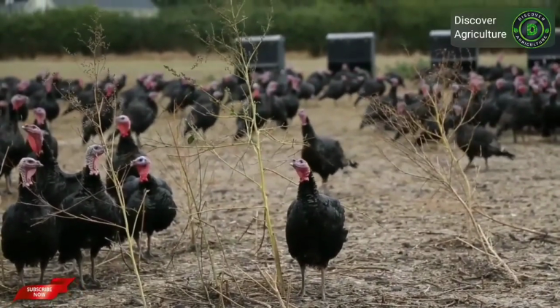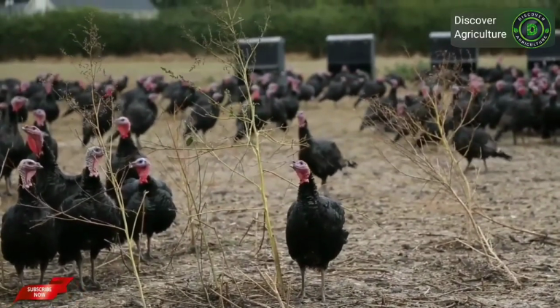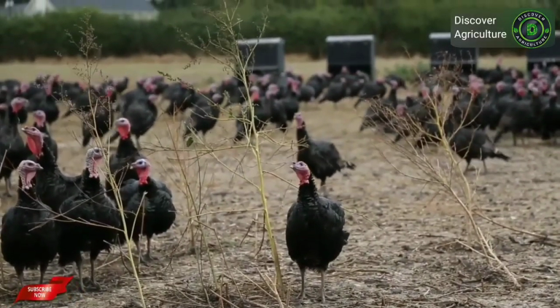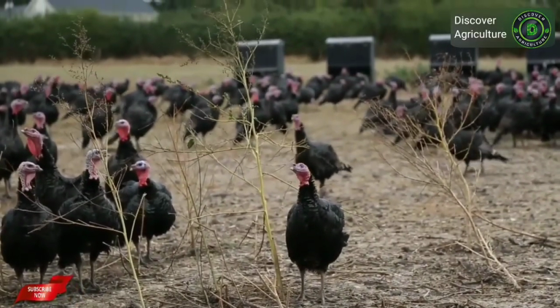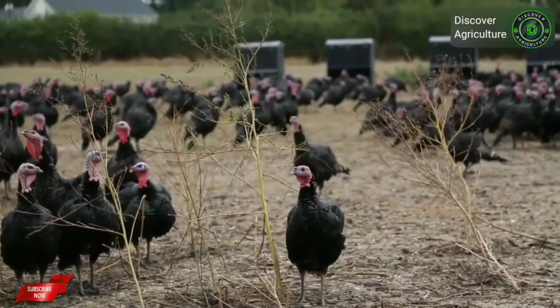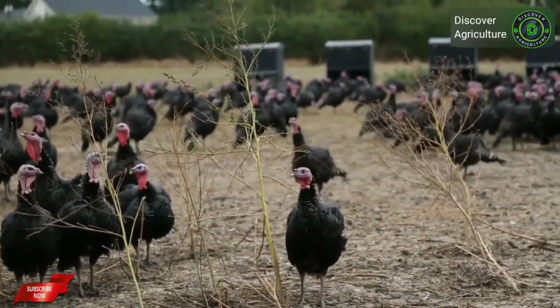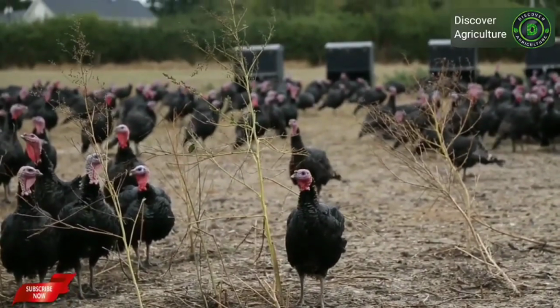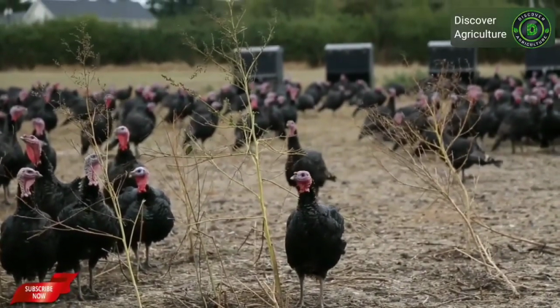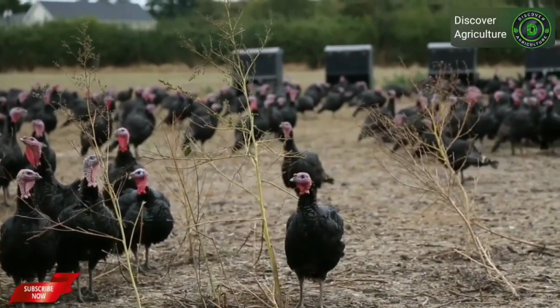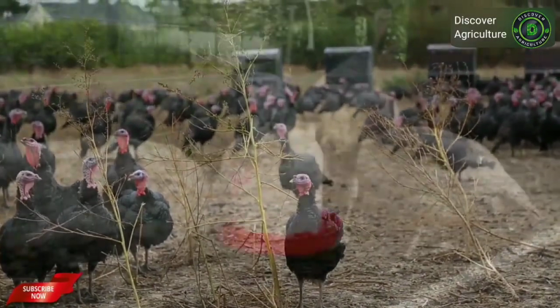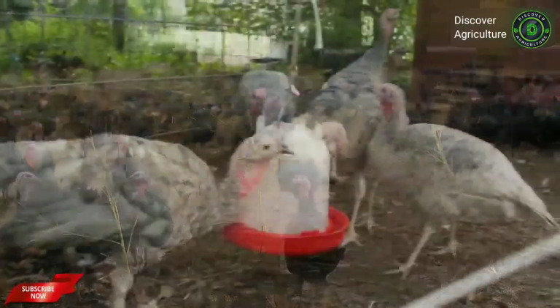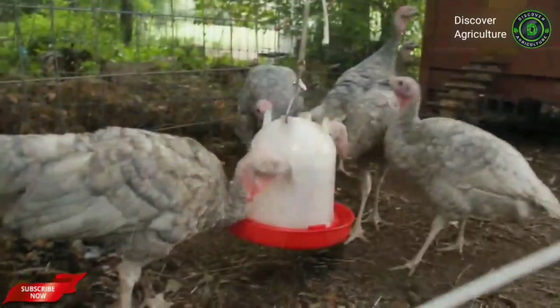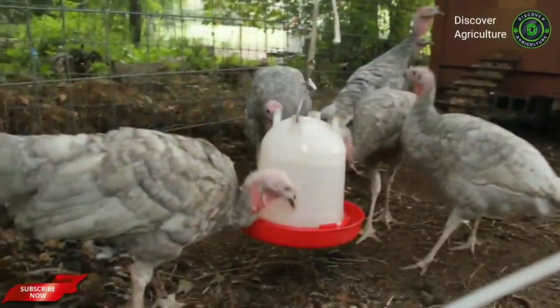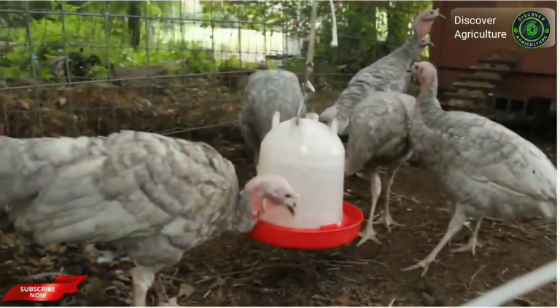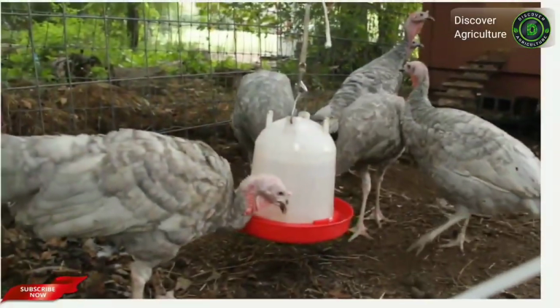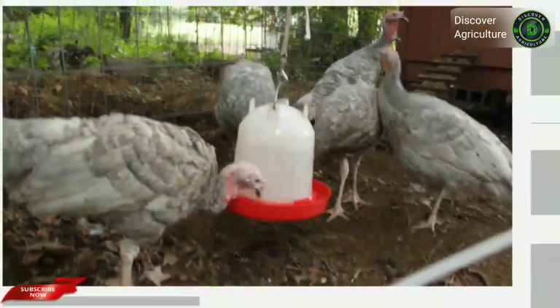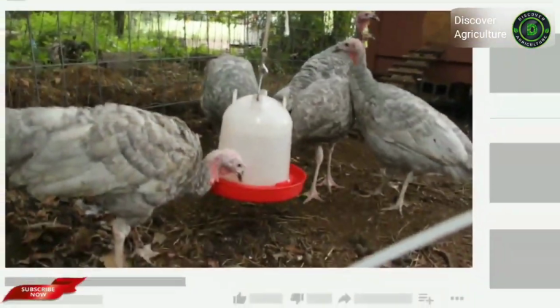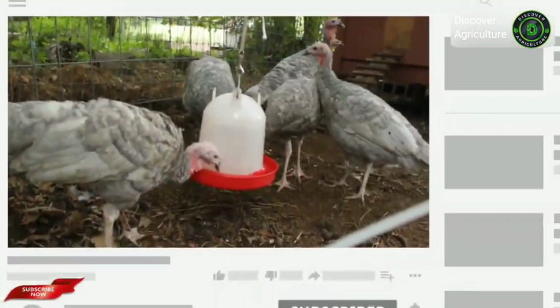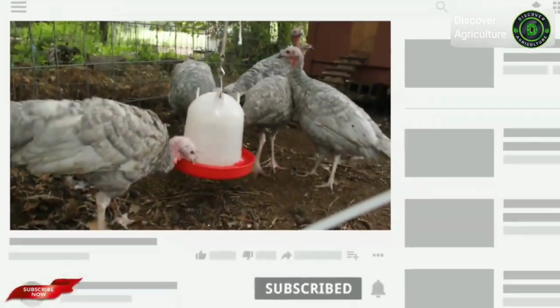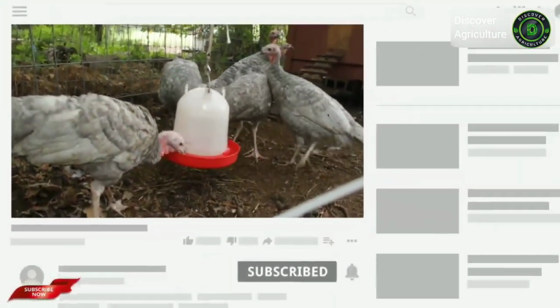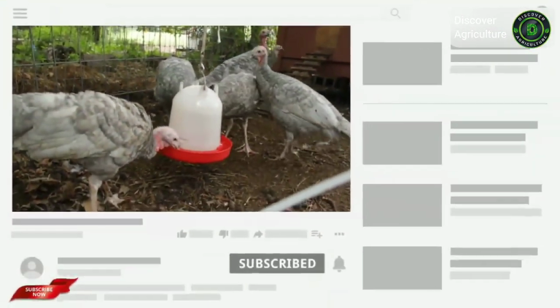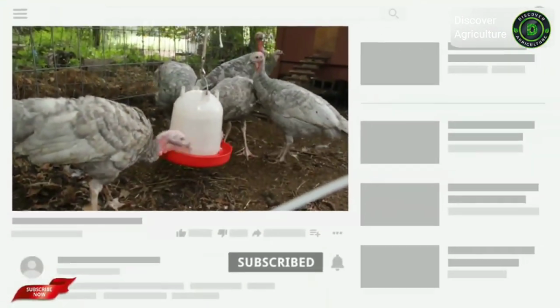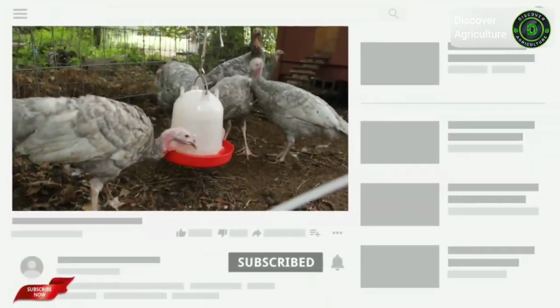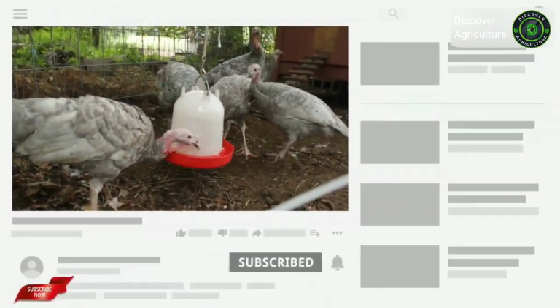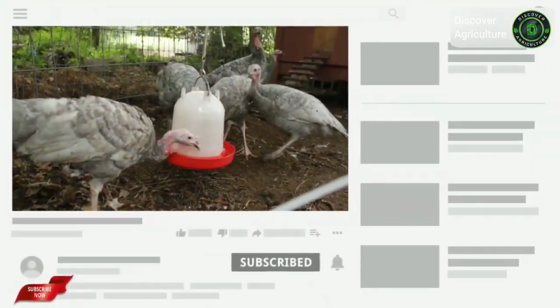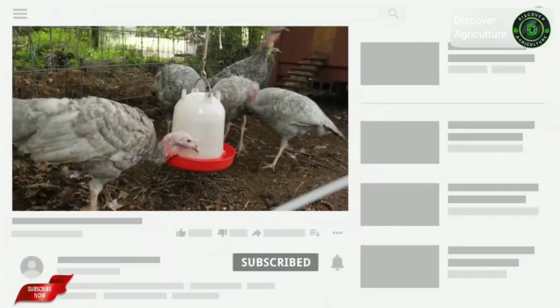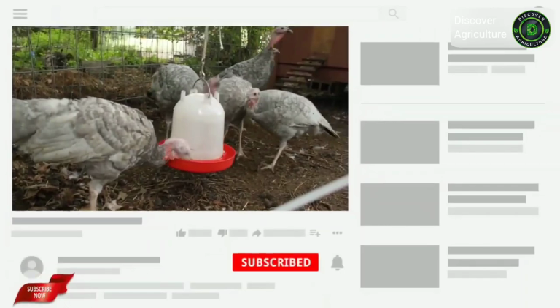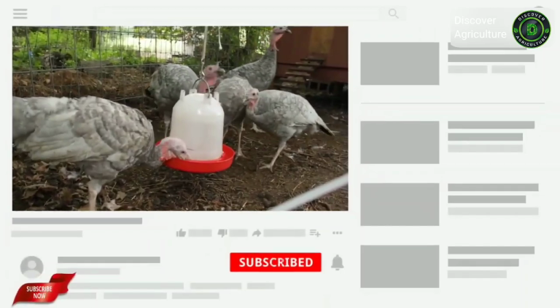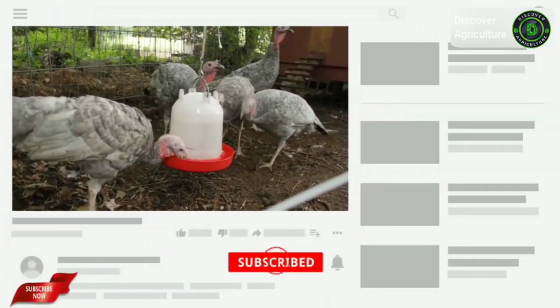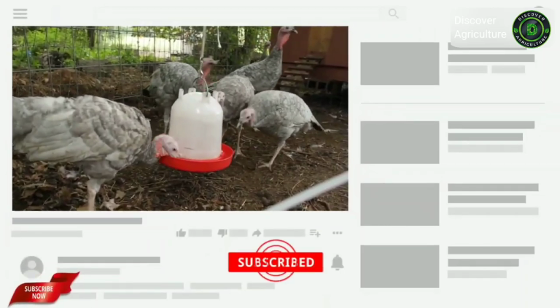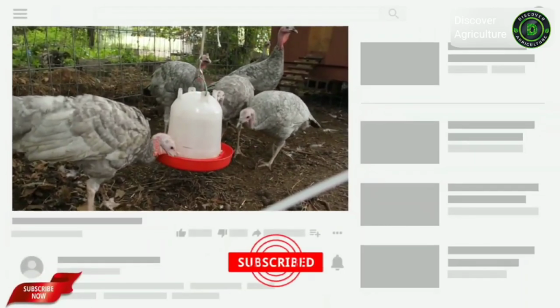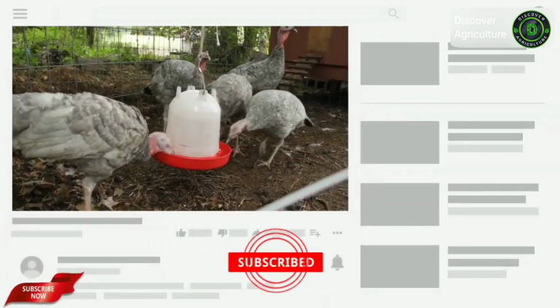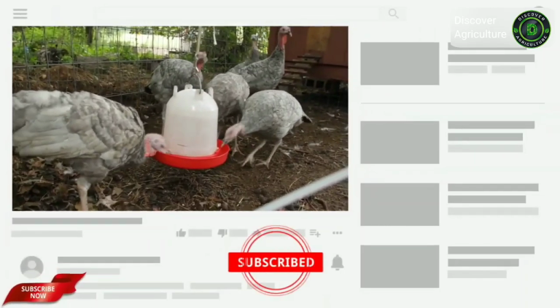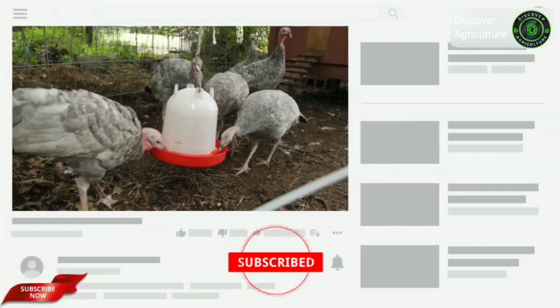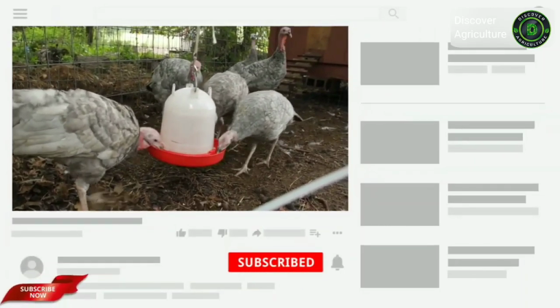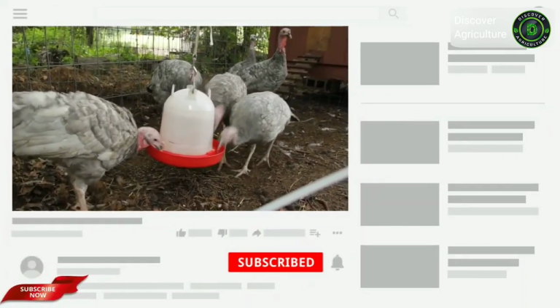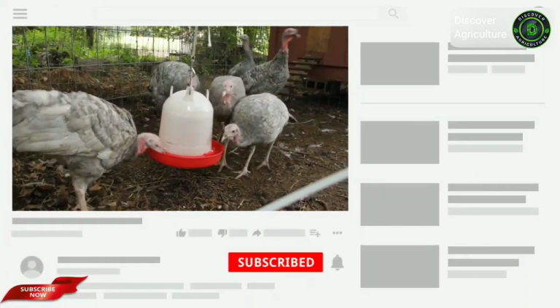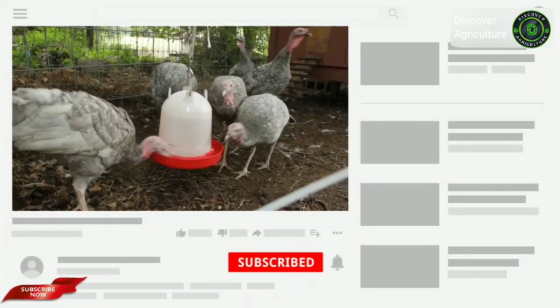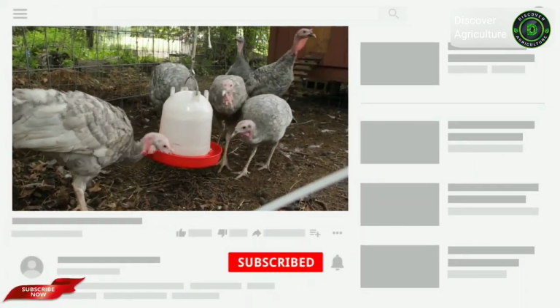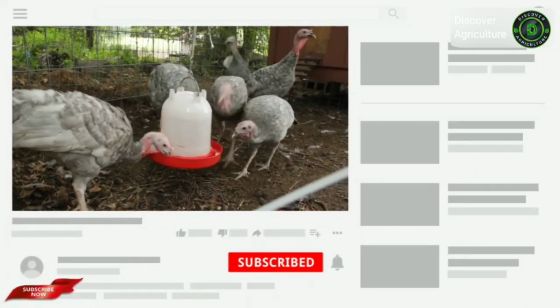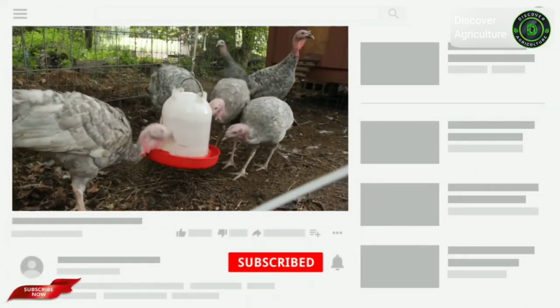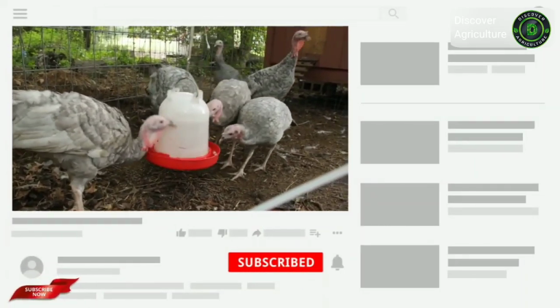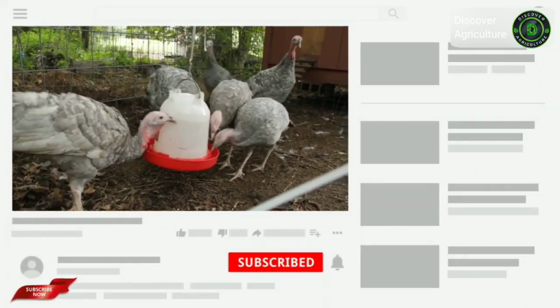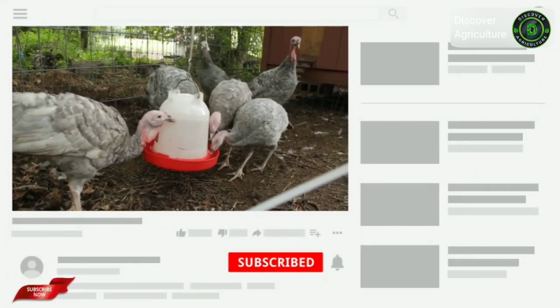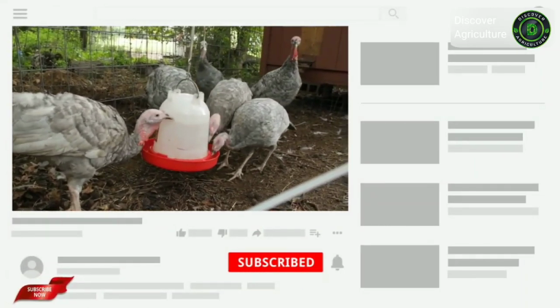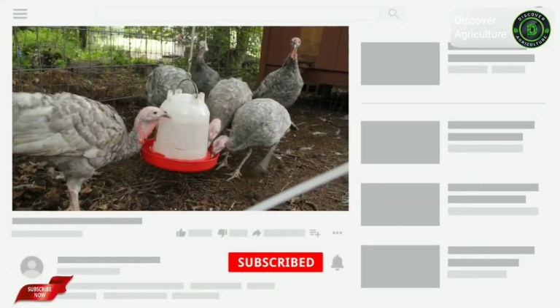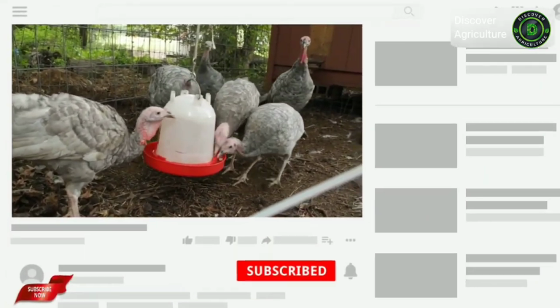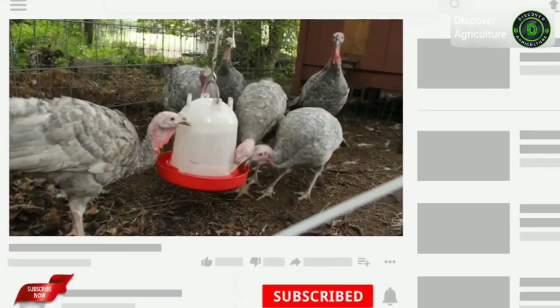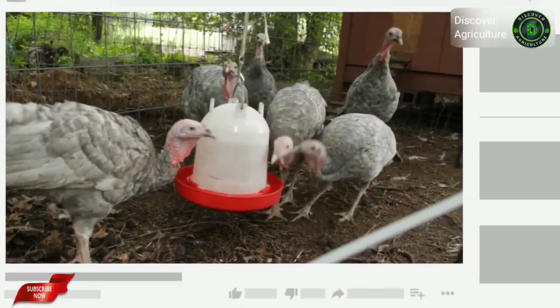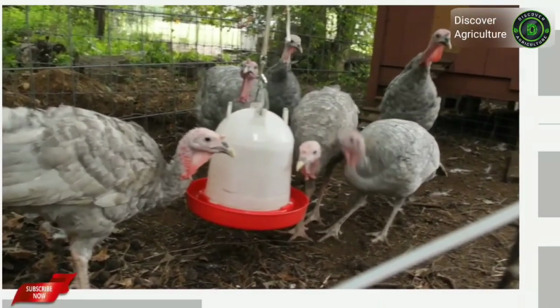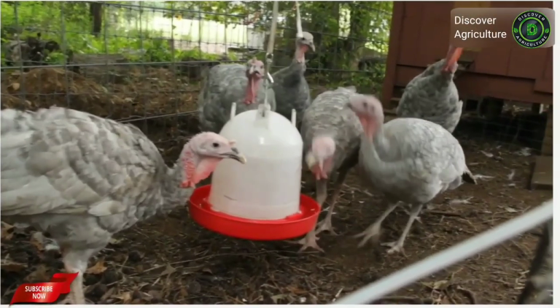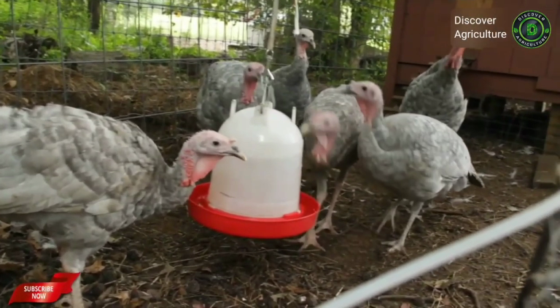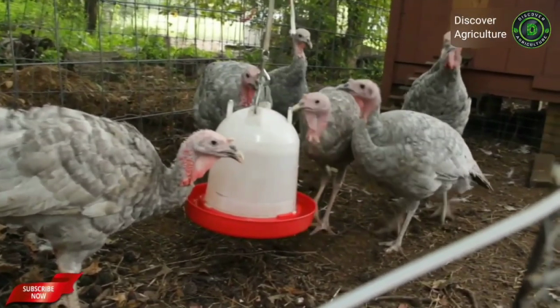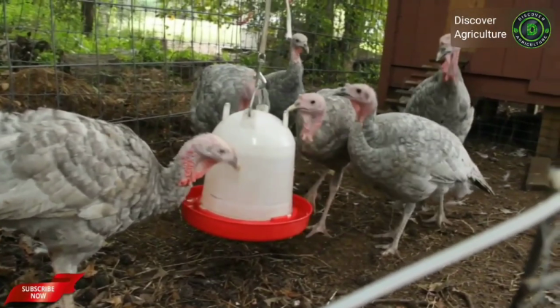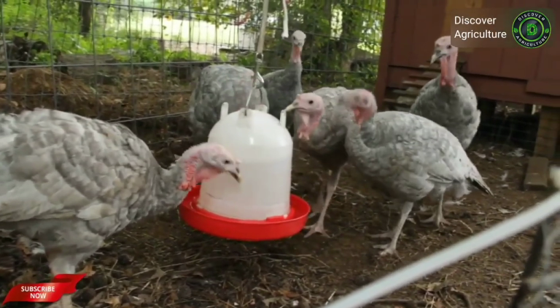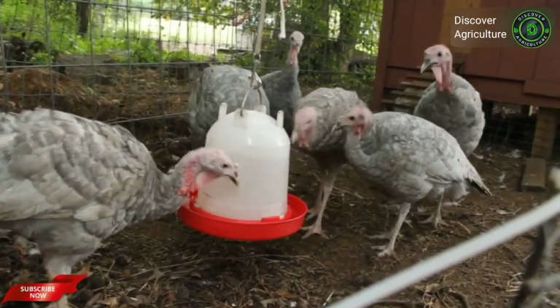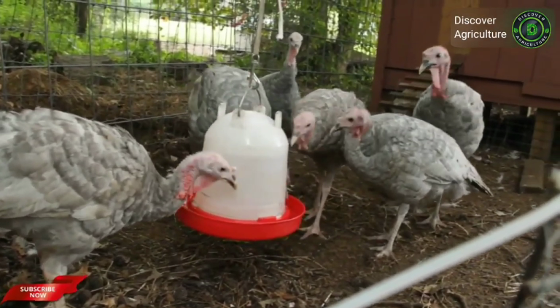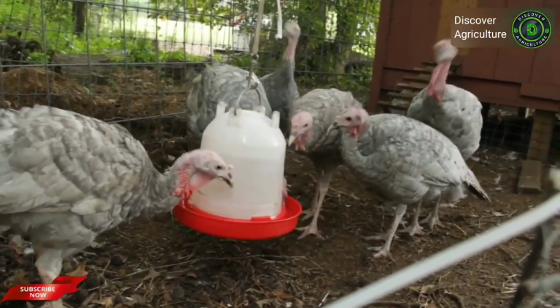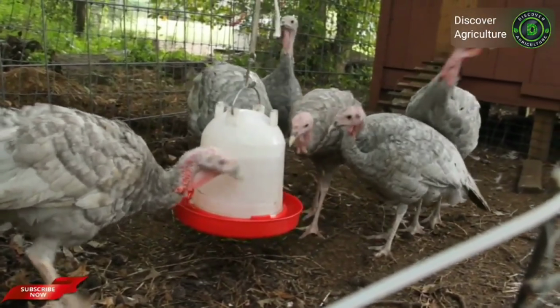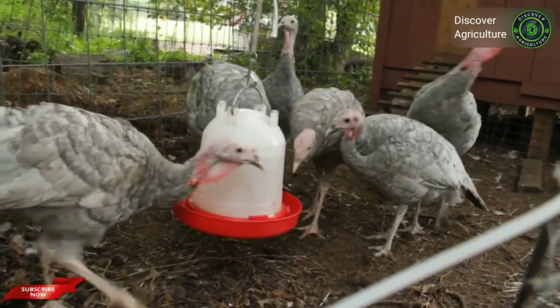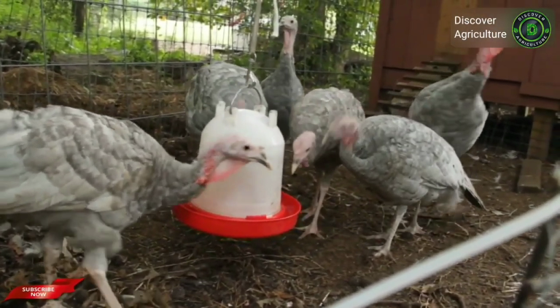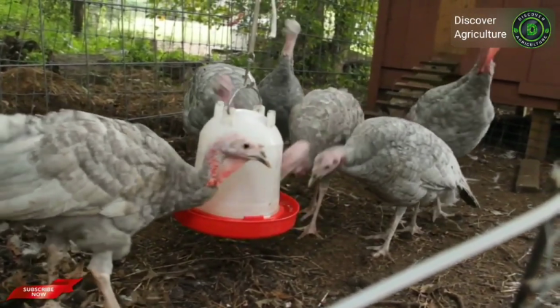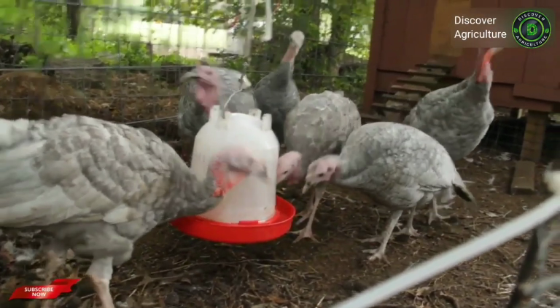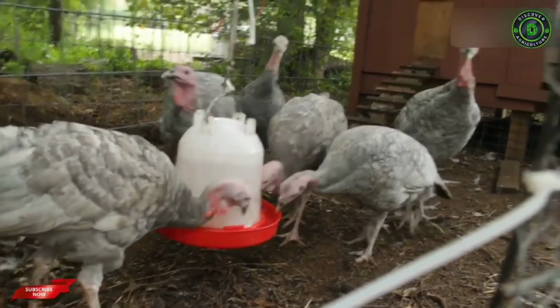Hope you liked this video. Share this video with all your friends and don't forget to subscribe to the Discovery Agriculture YouTube channel. Thank you for watching this video.